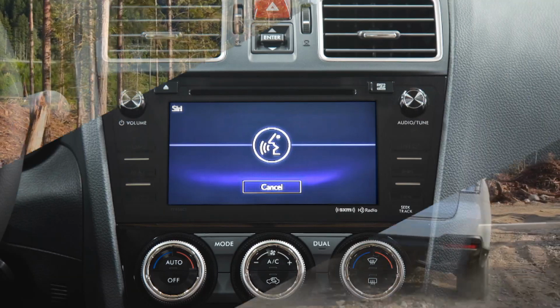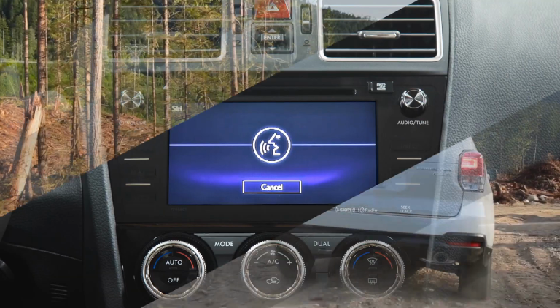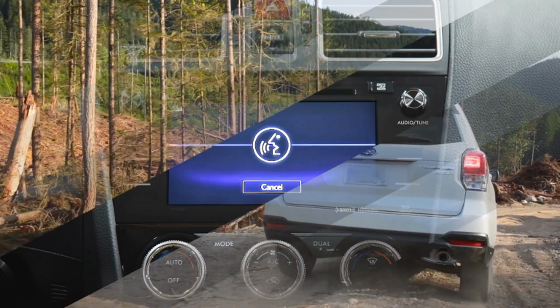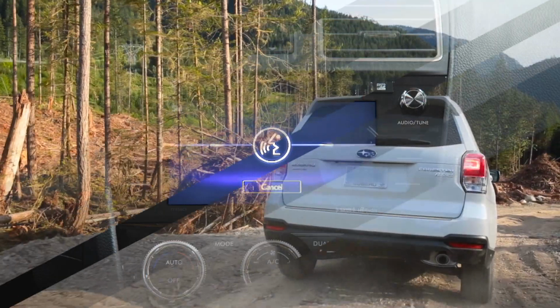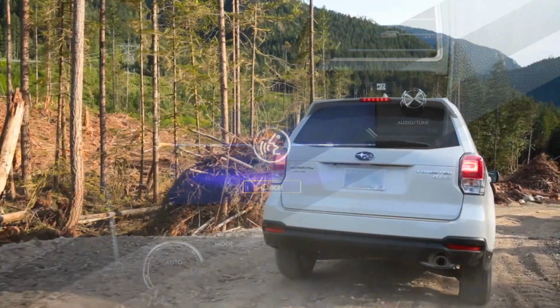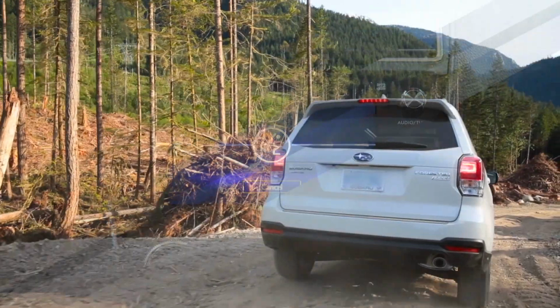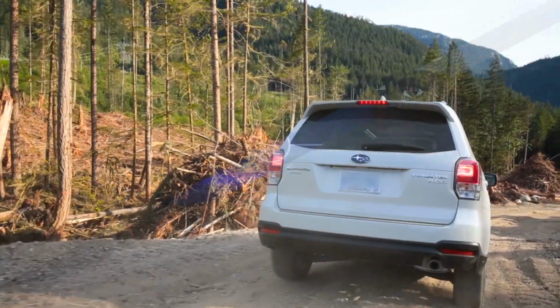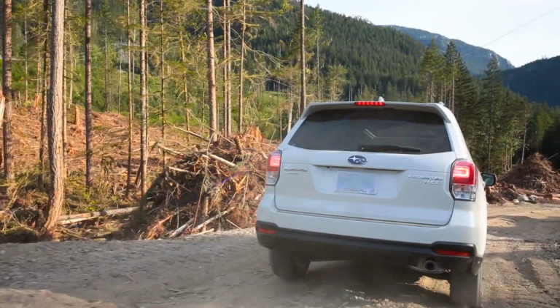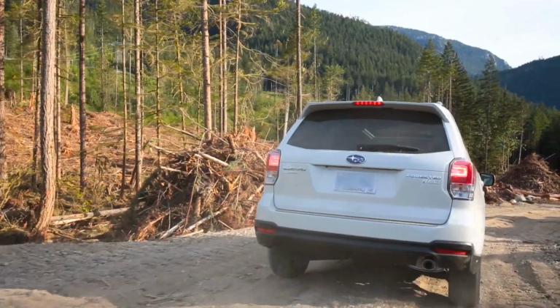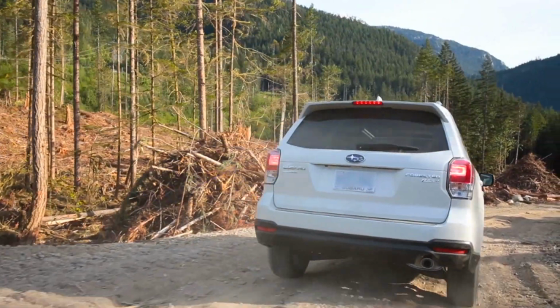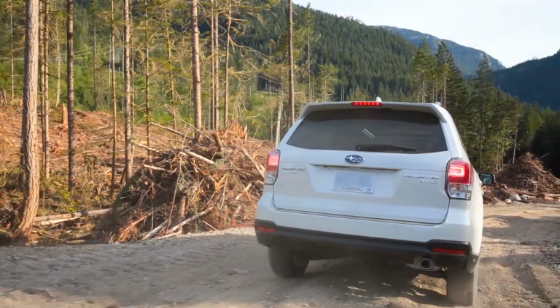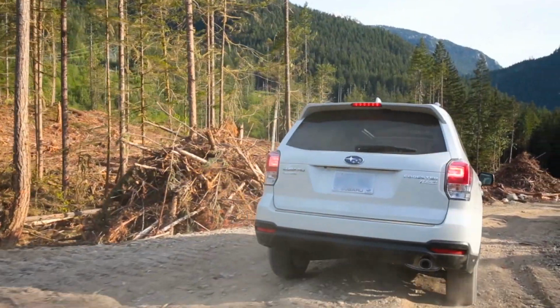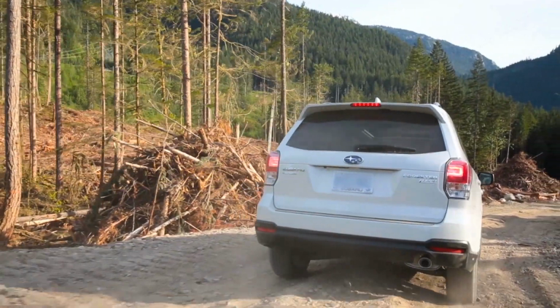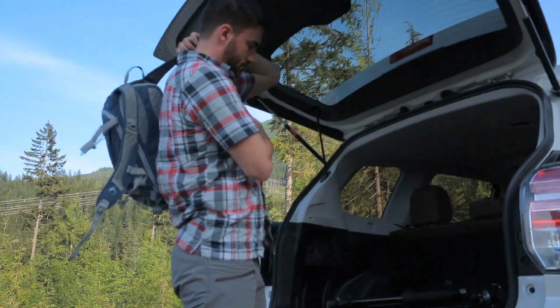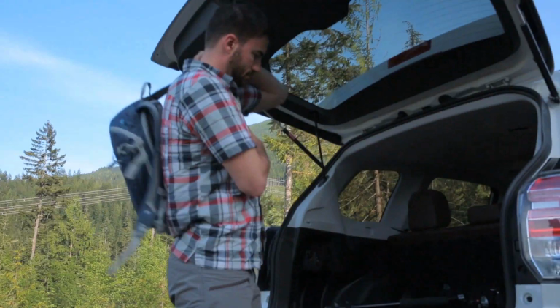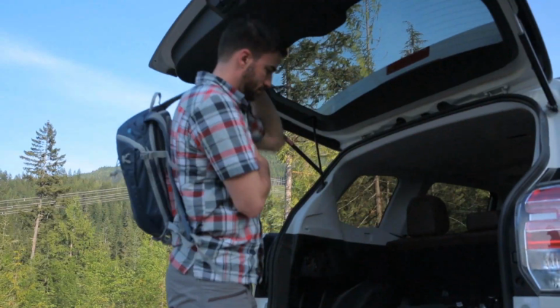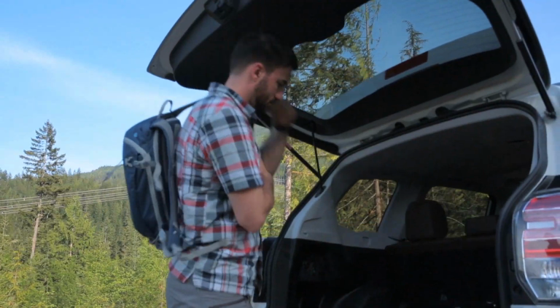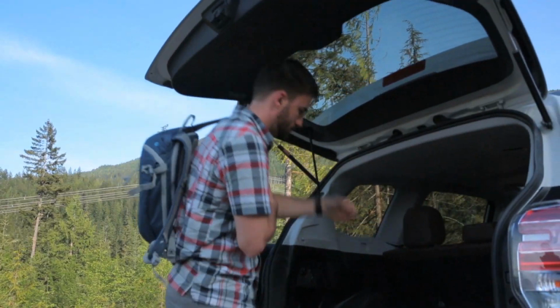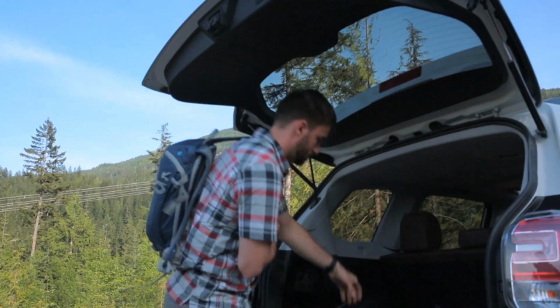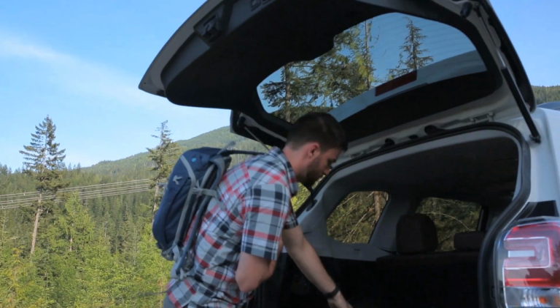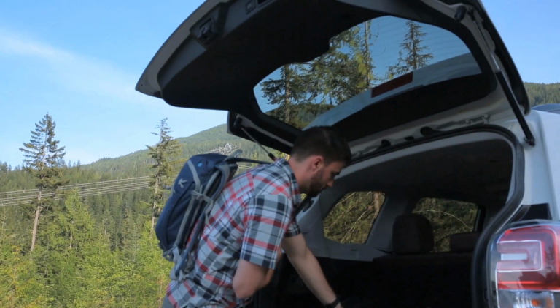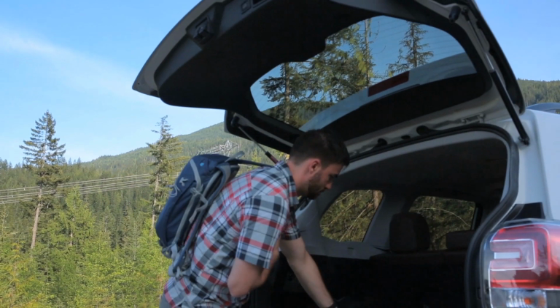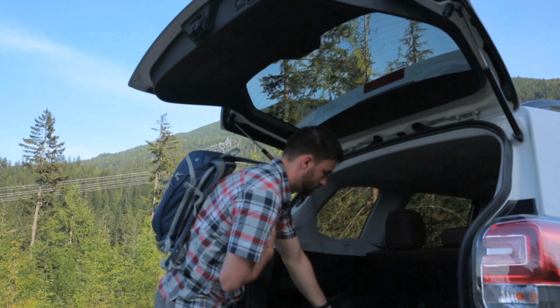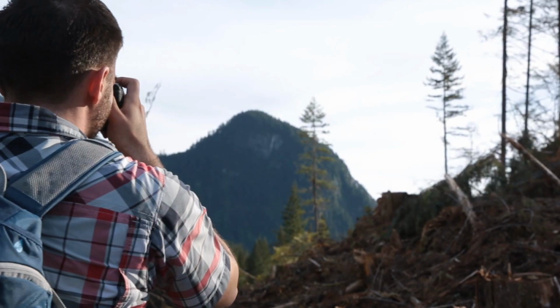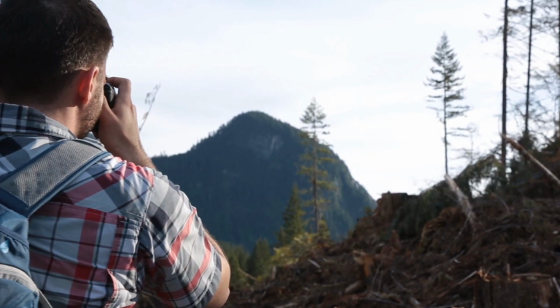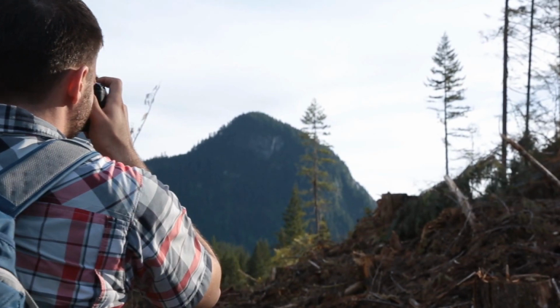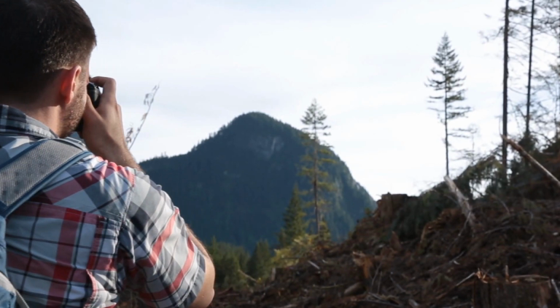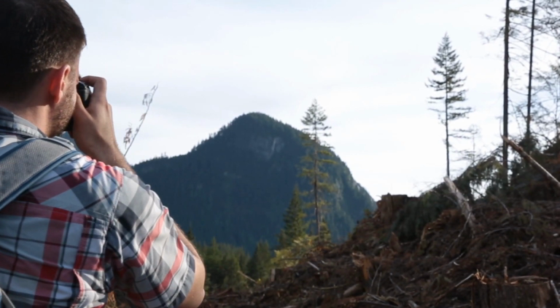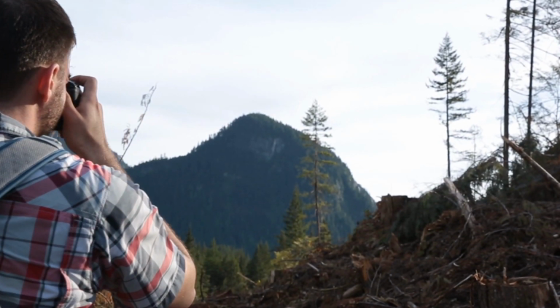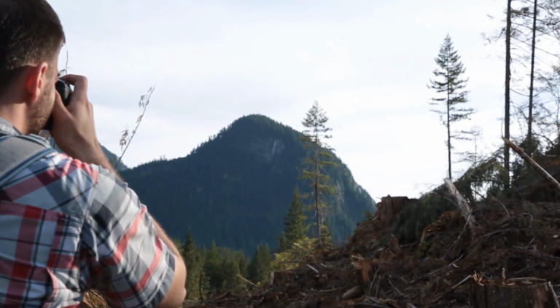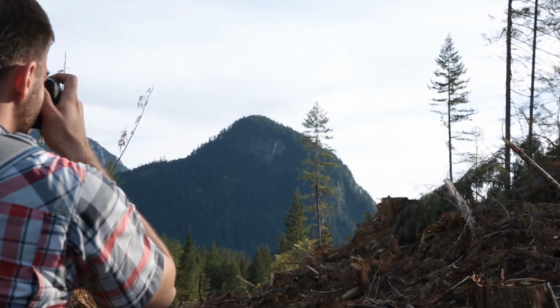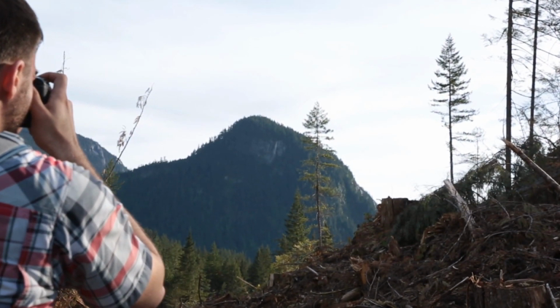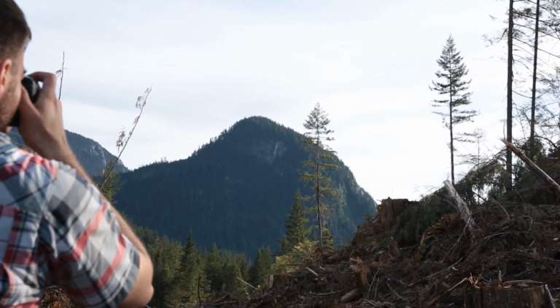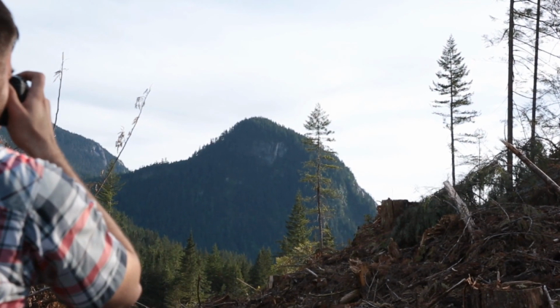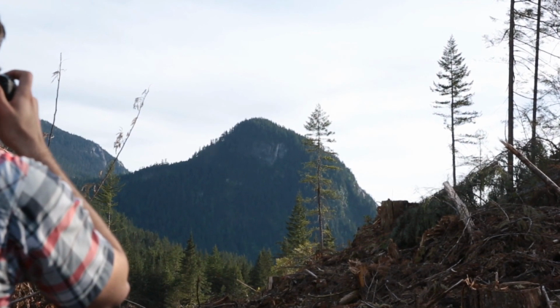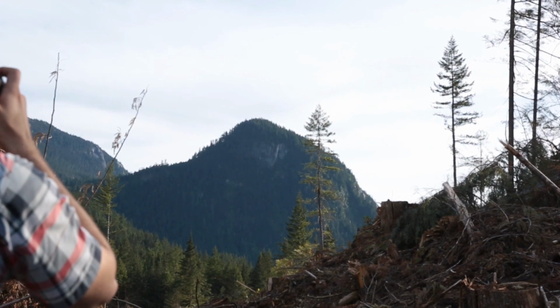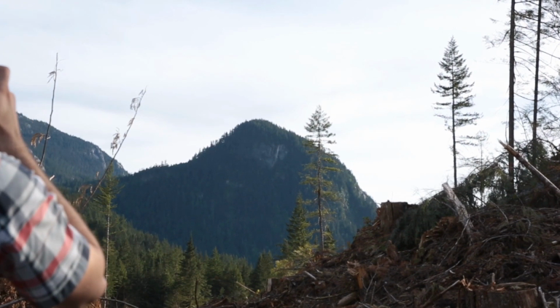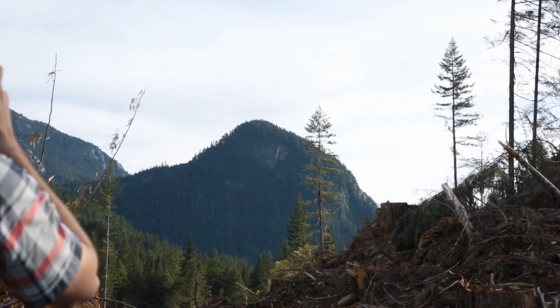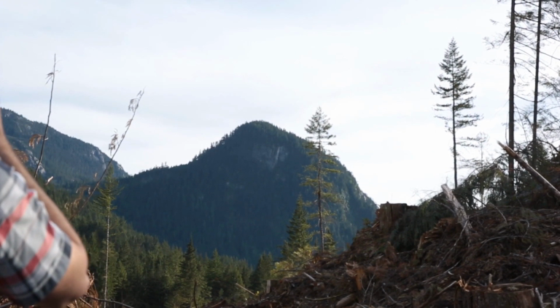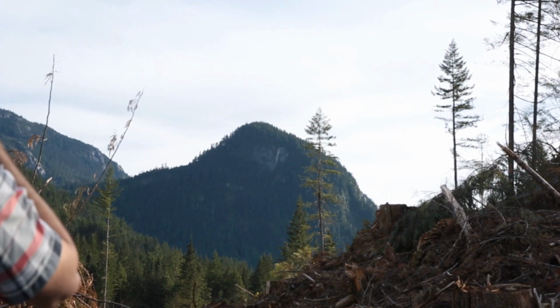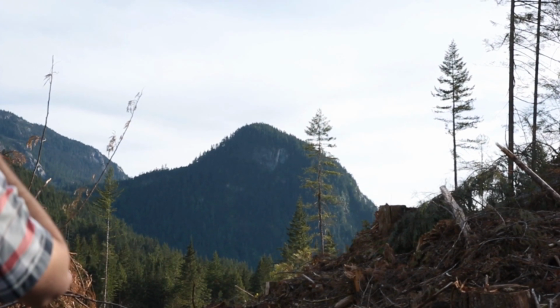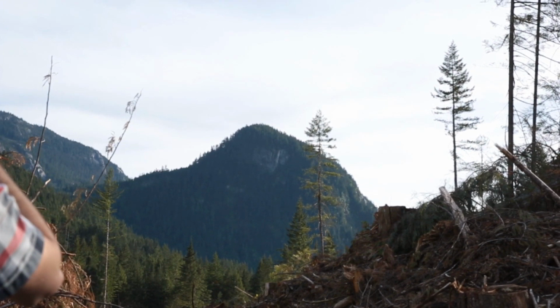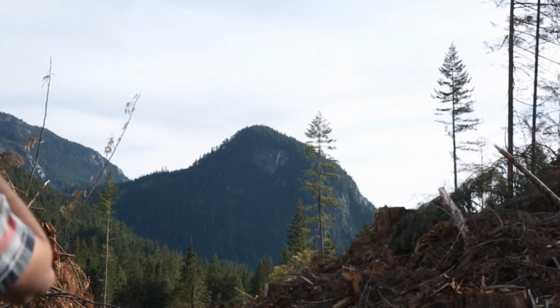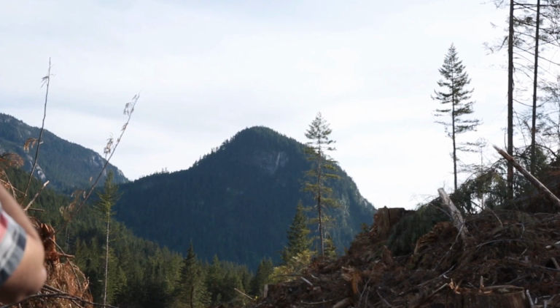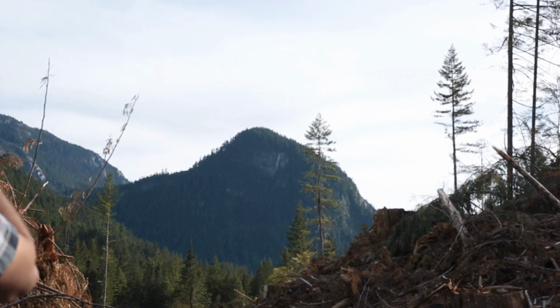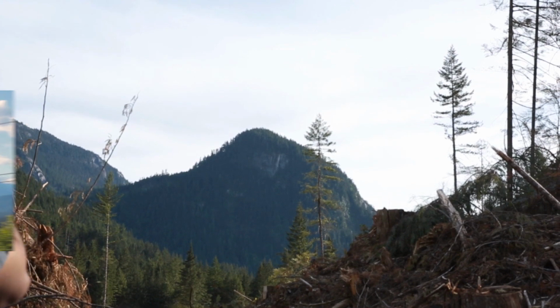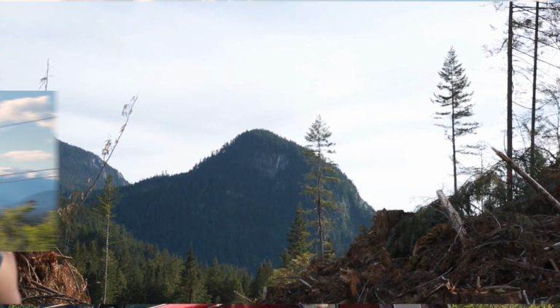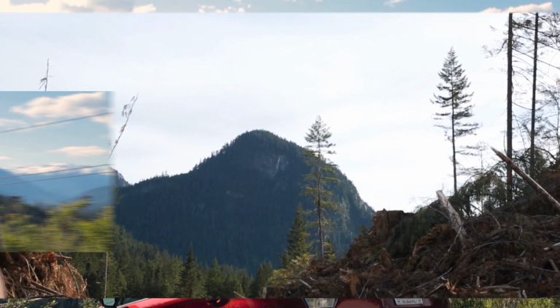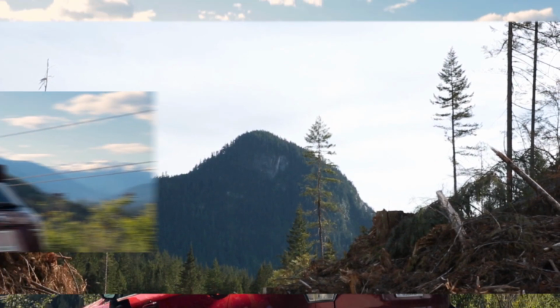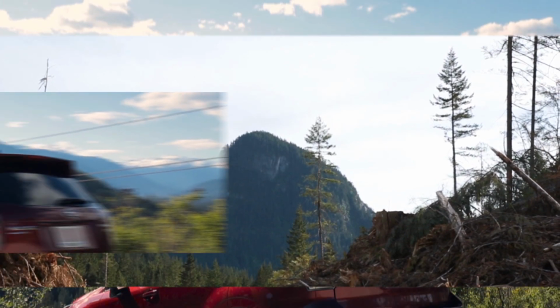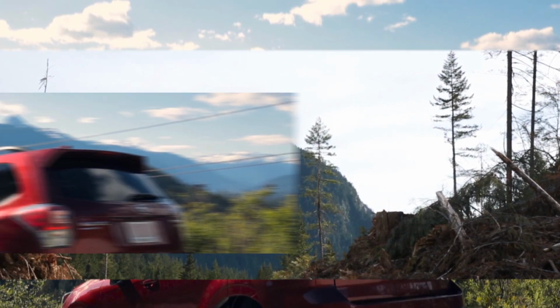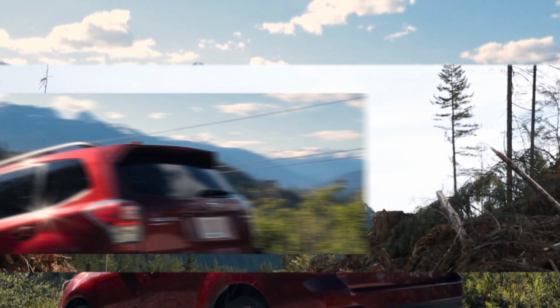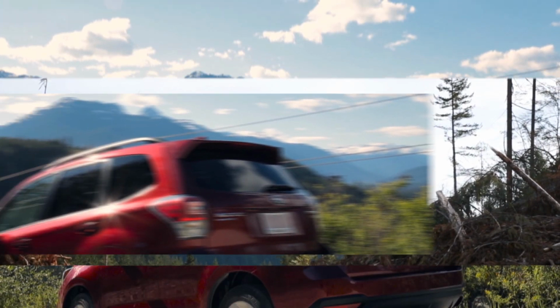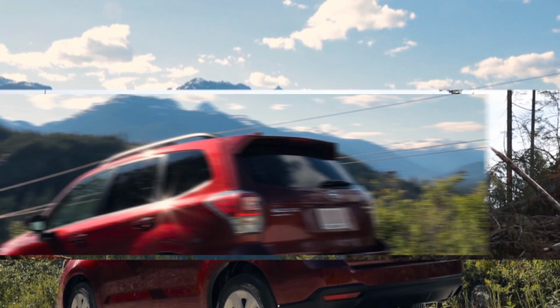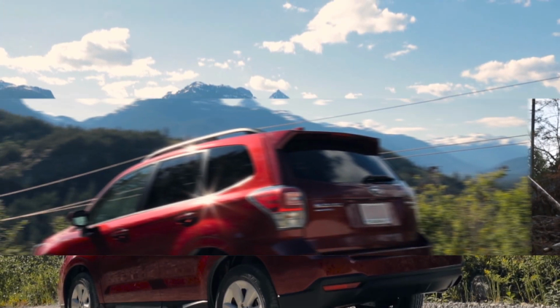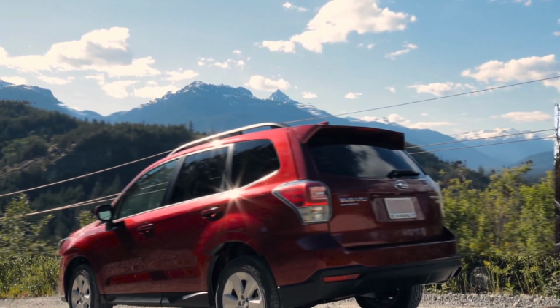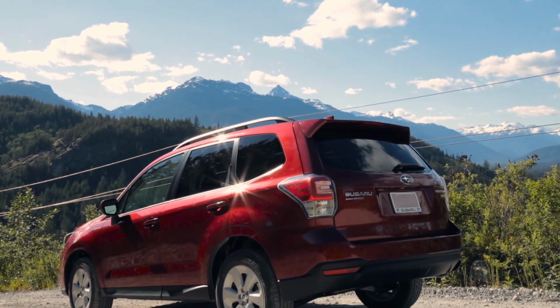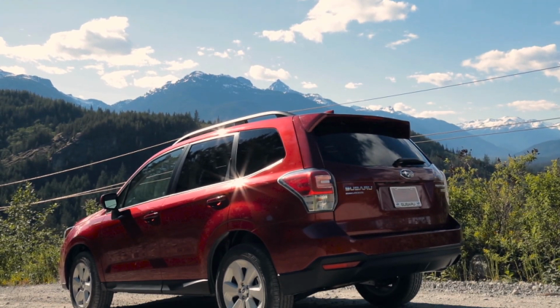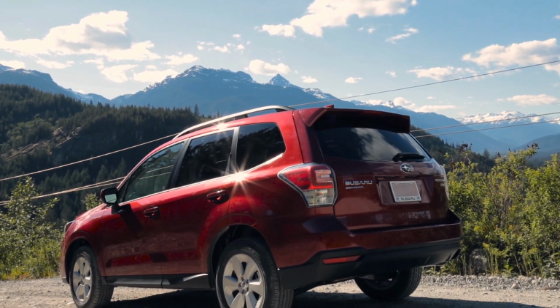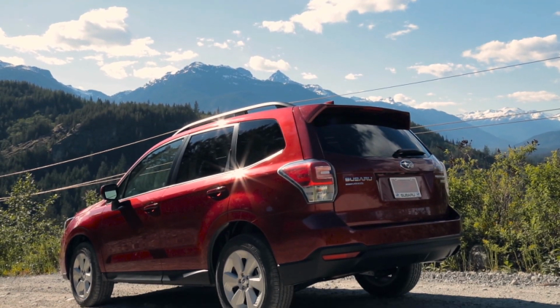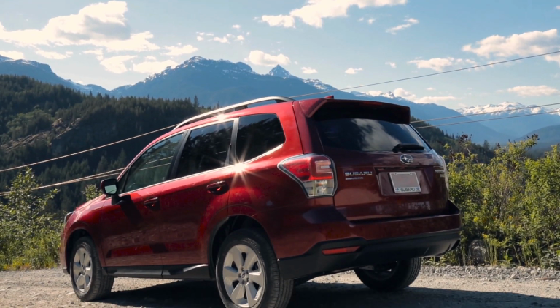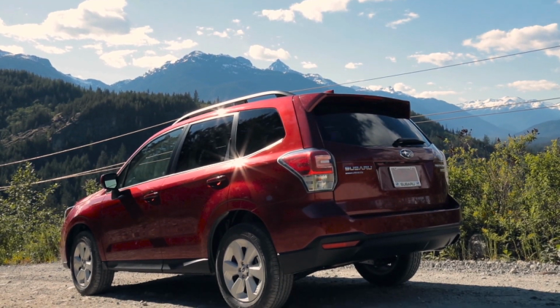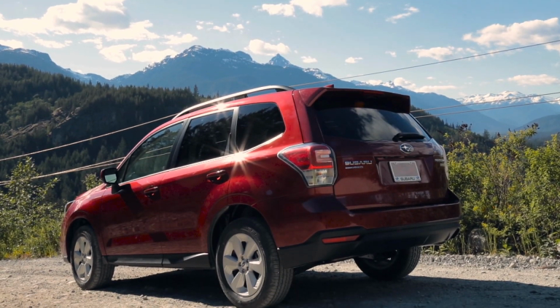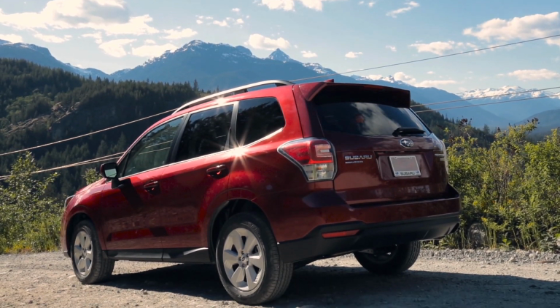It doesn't matter if you're trying to get around or out of town. The Subaru Forester is built for all life's rallies.